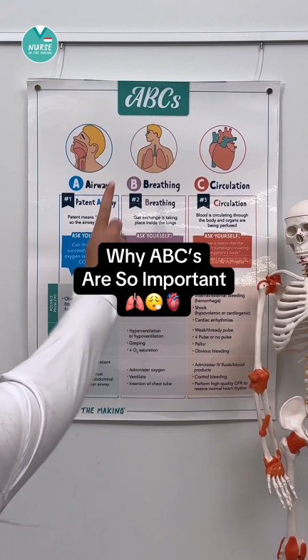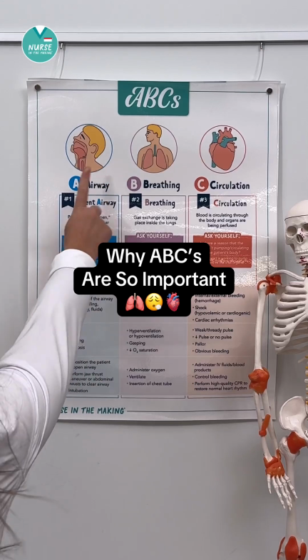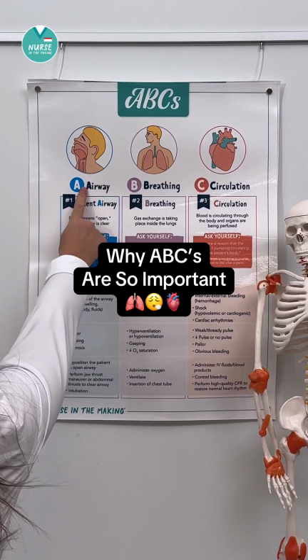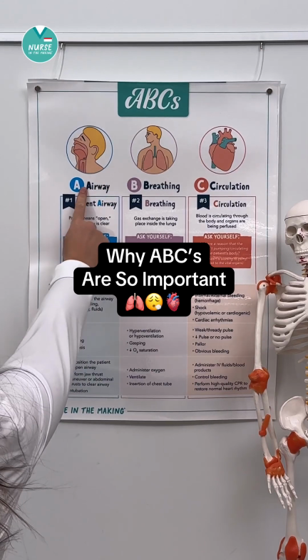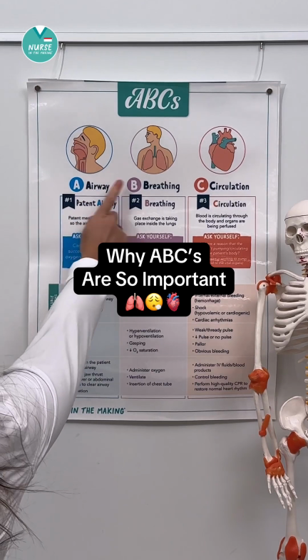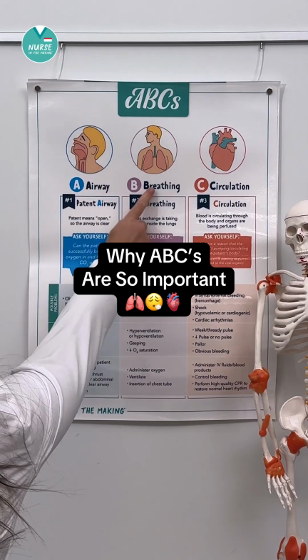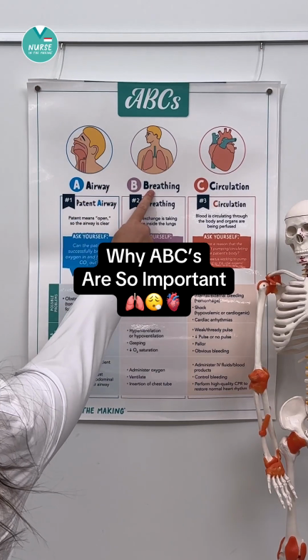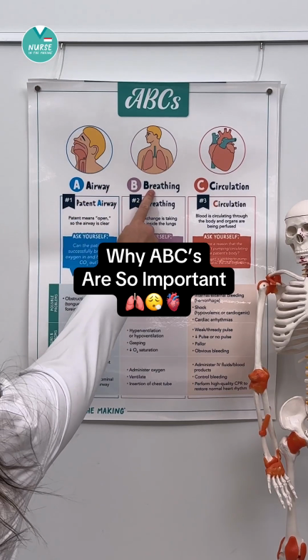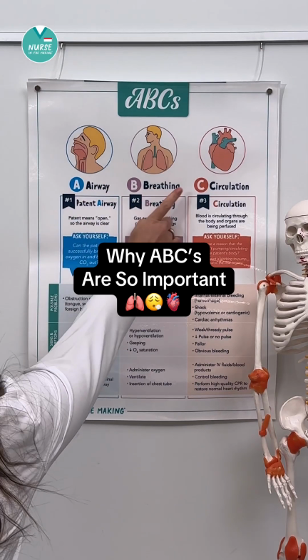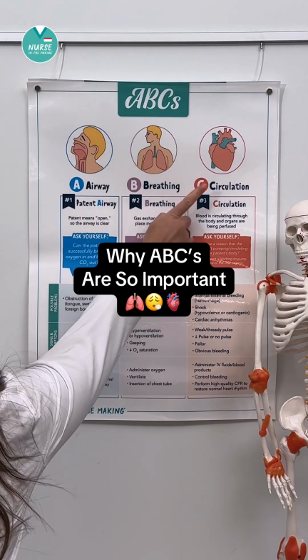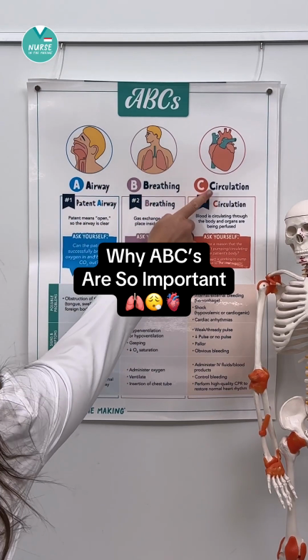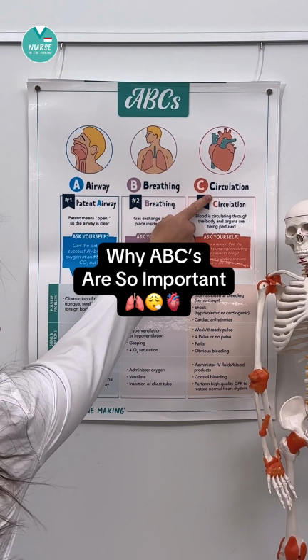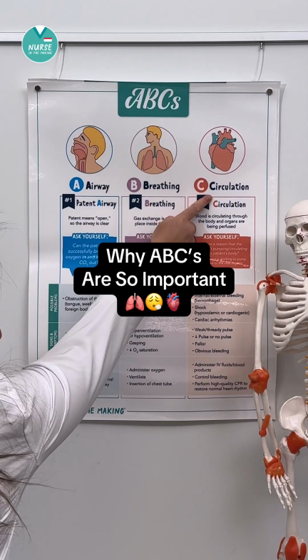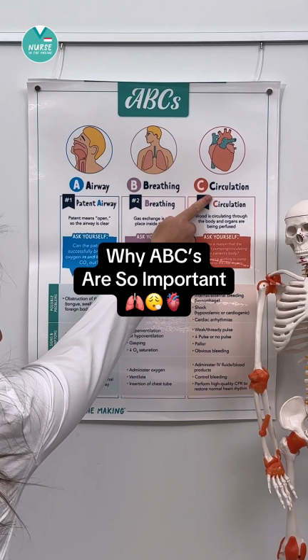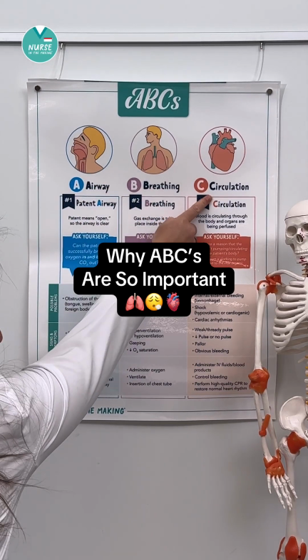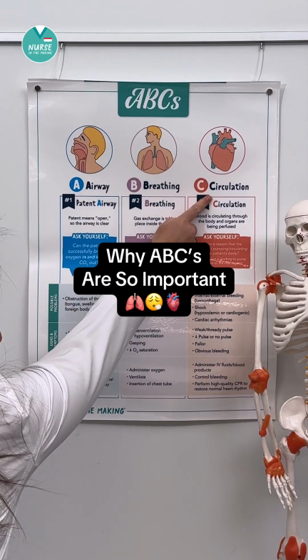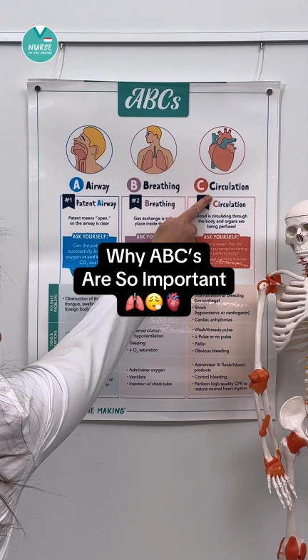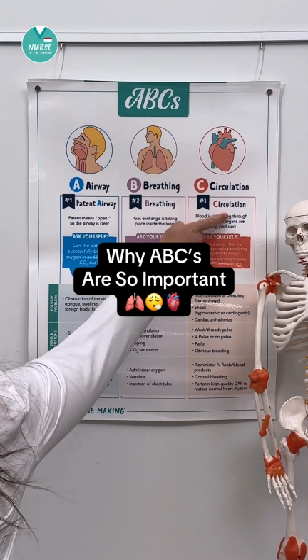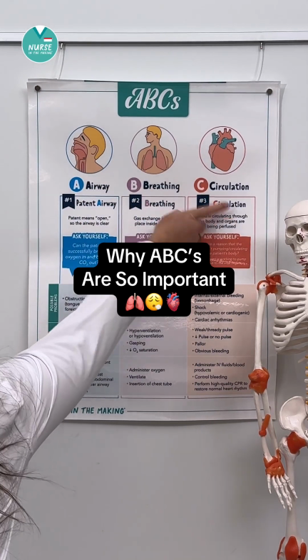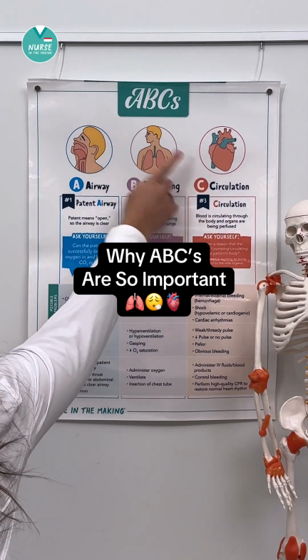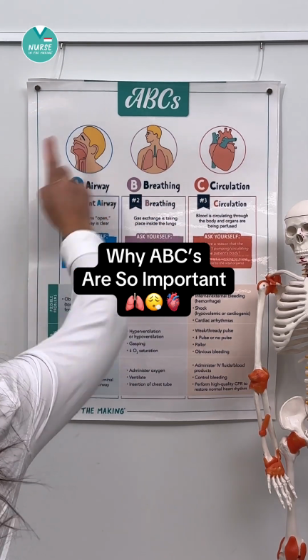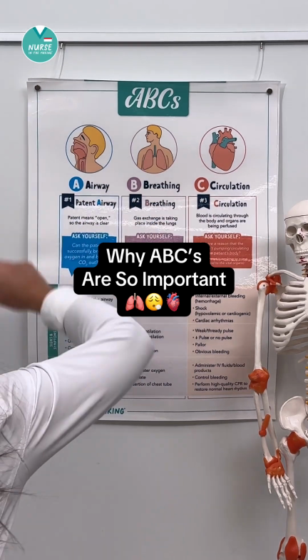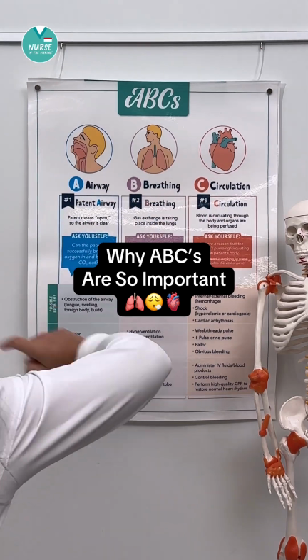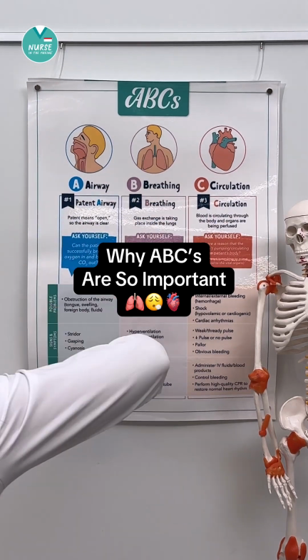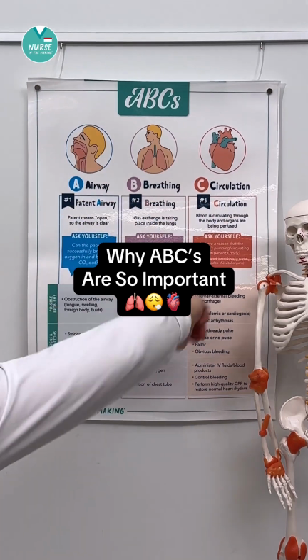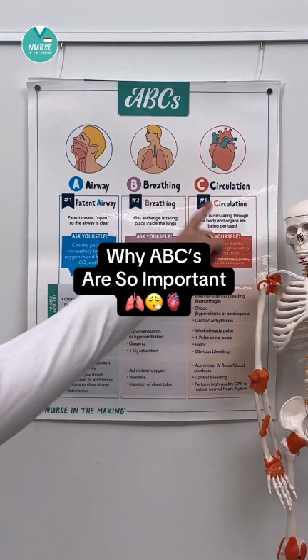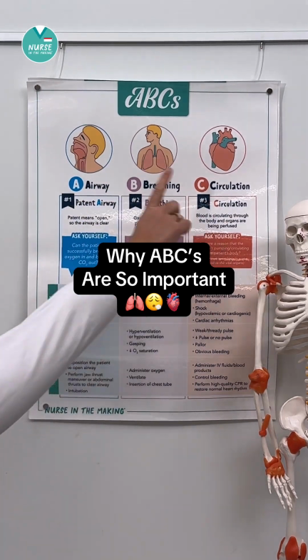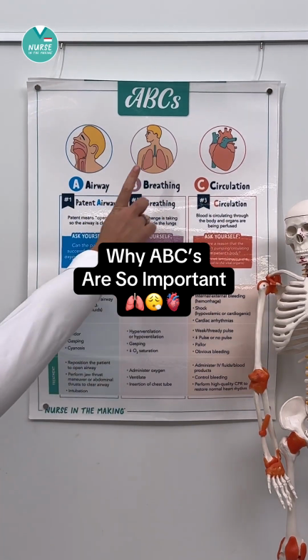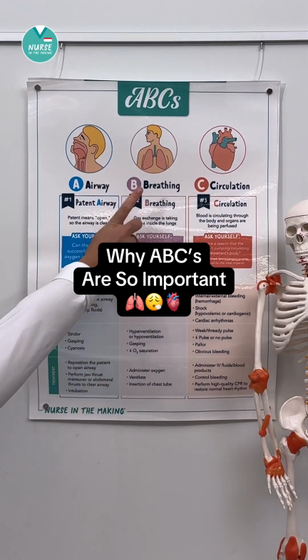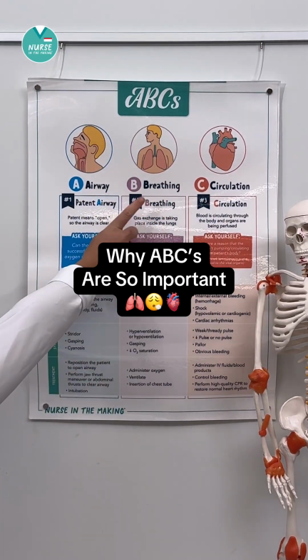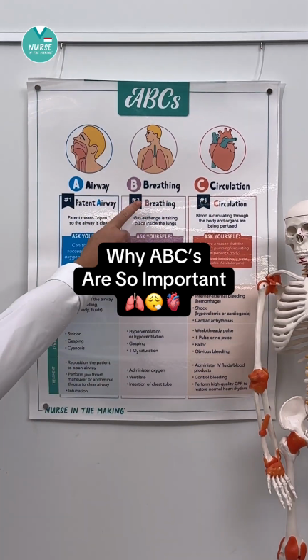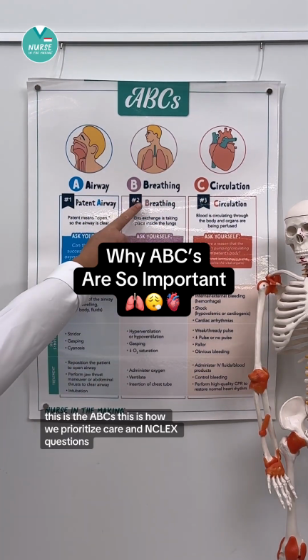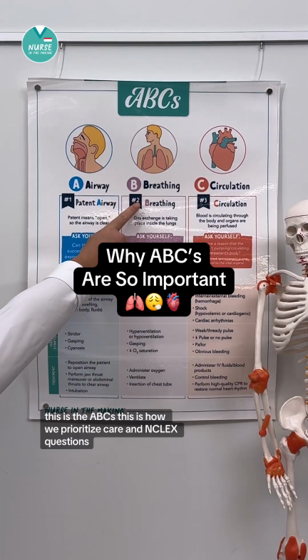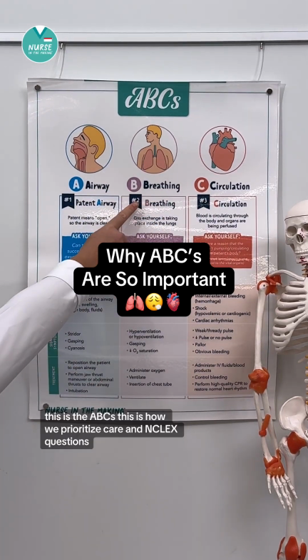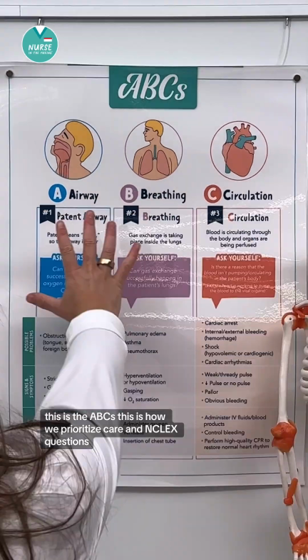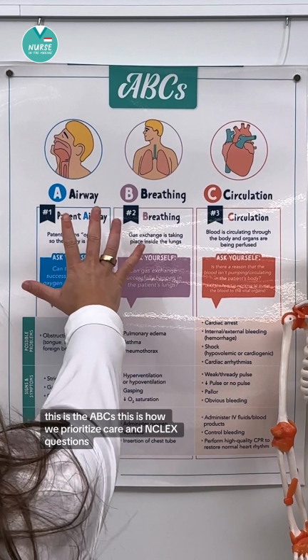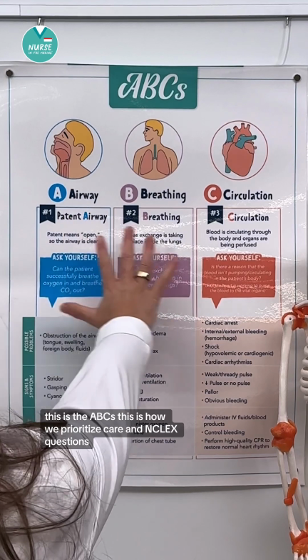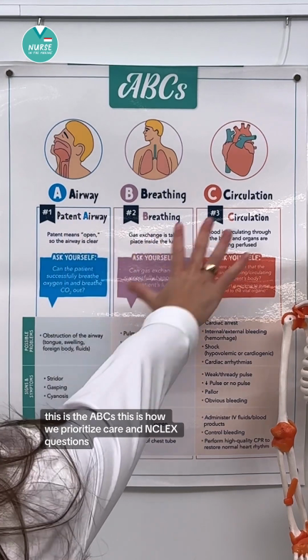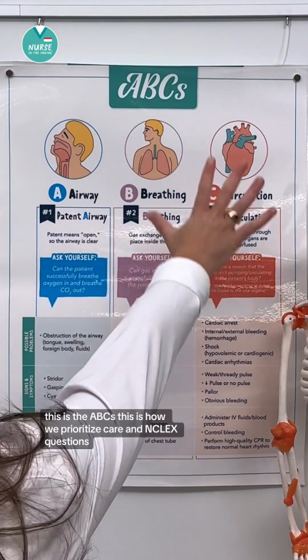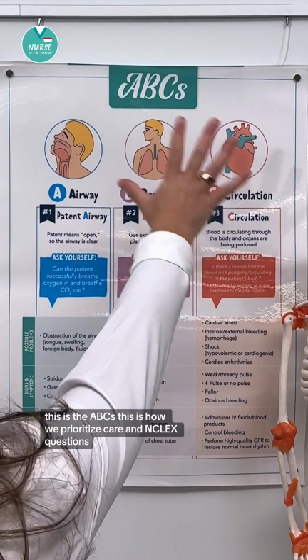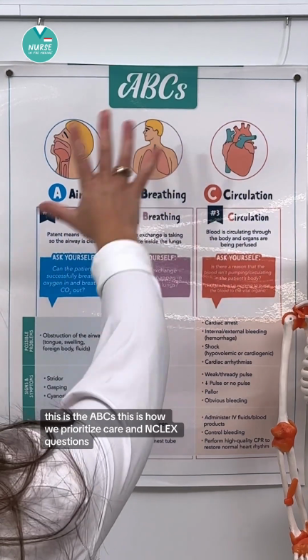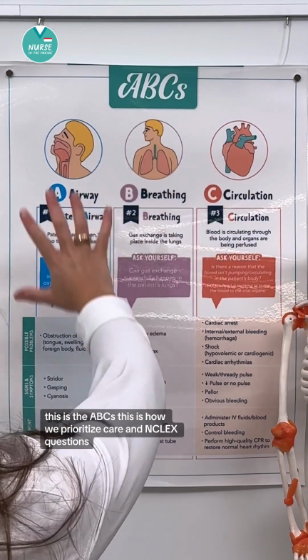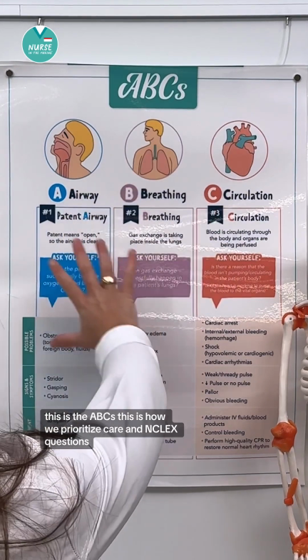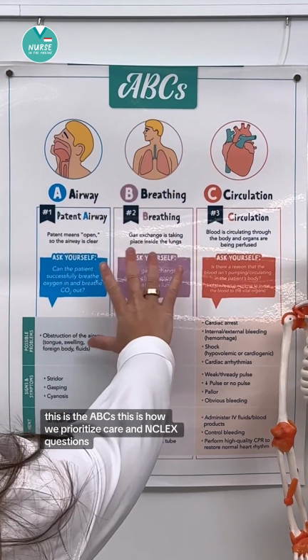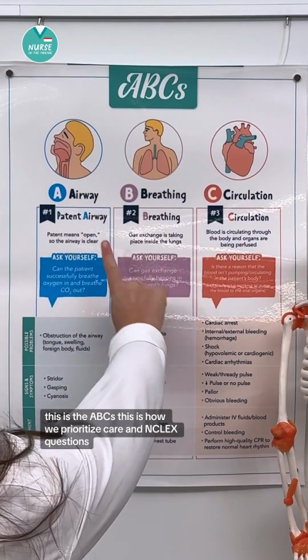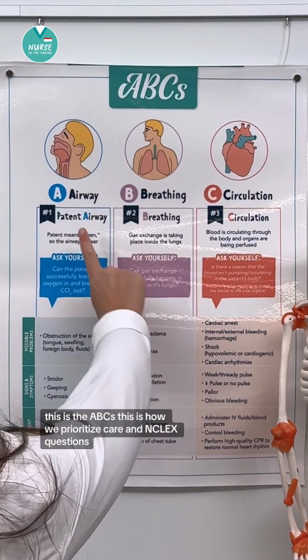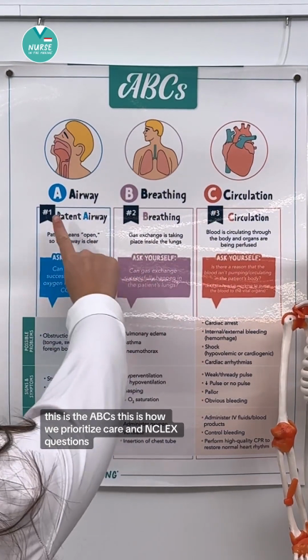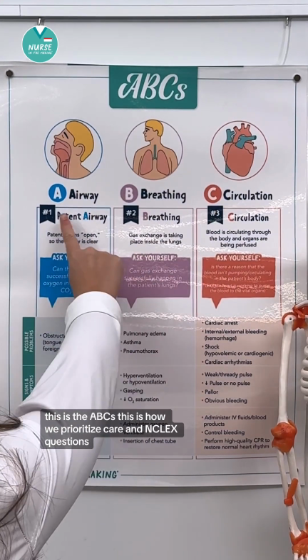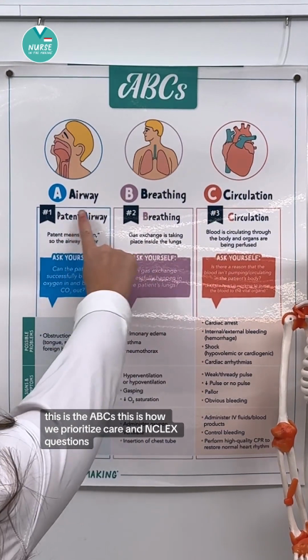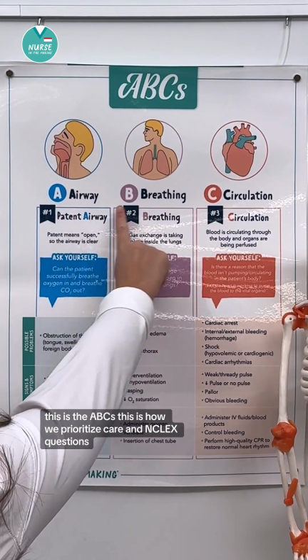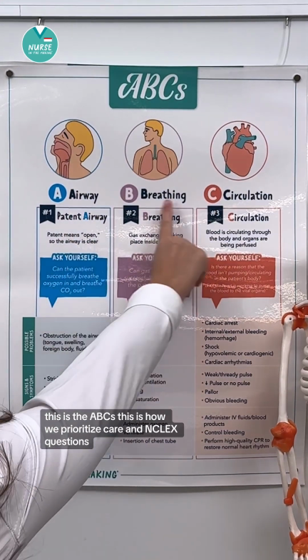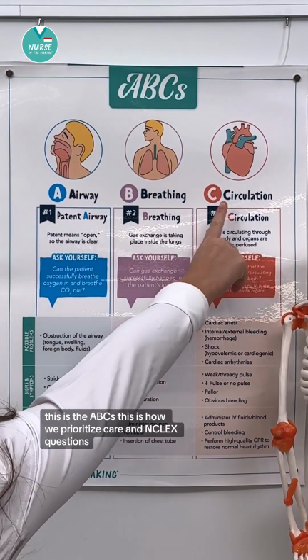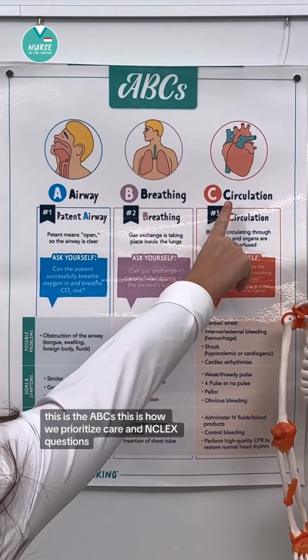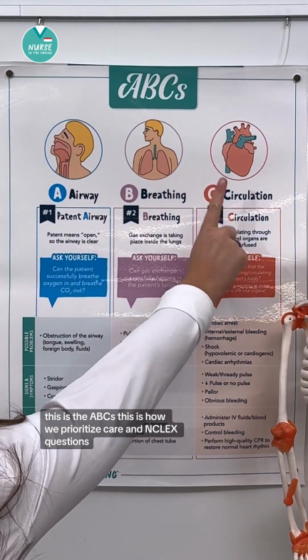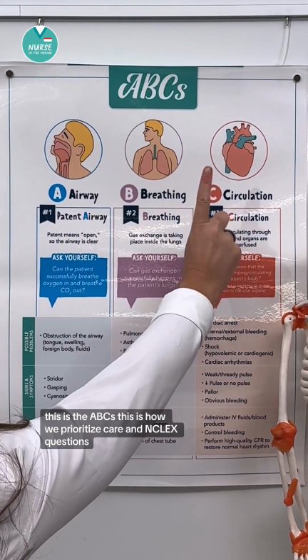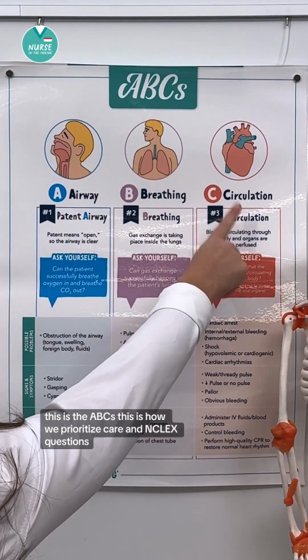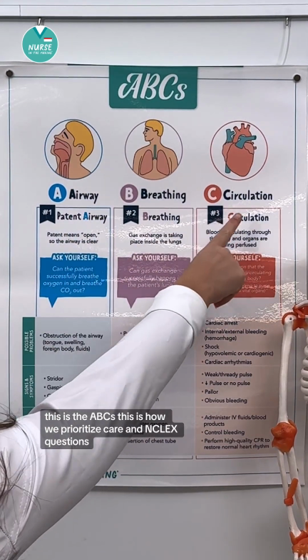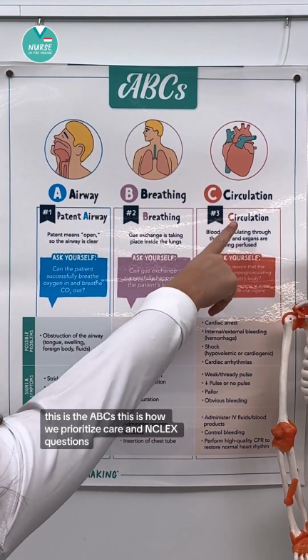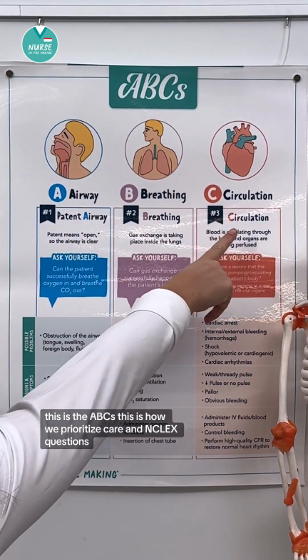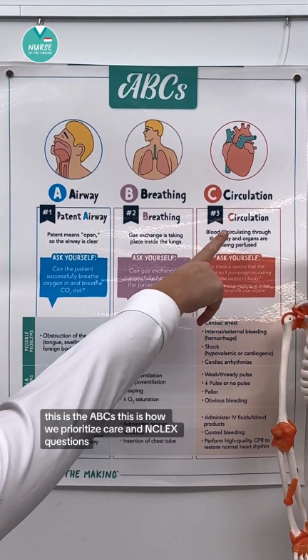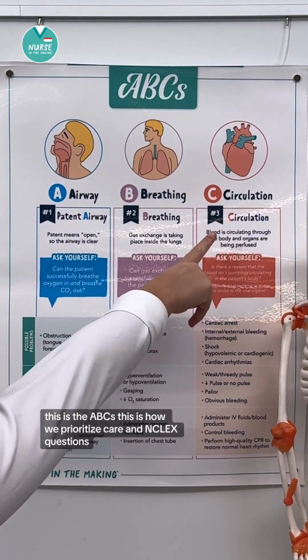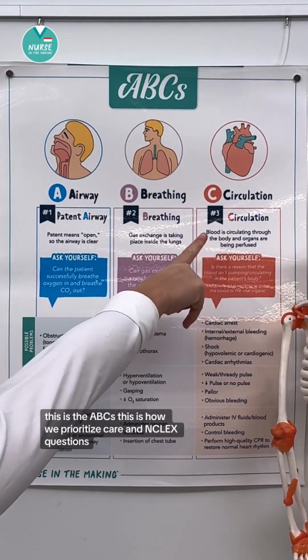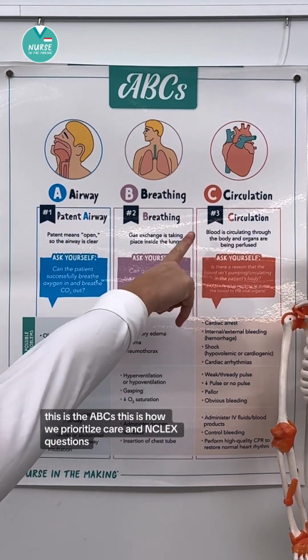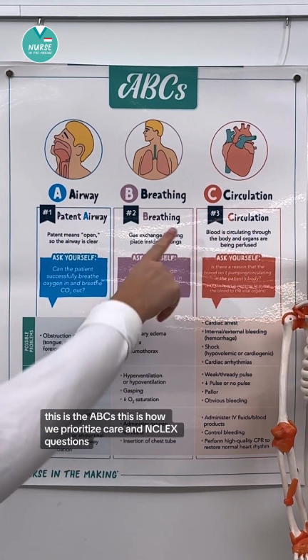Airway, breathing, circulation. This is the ABCs. This is how we prioritize care in NCLEX questions.